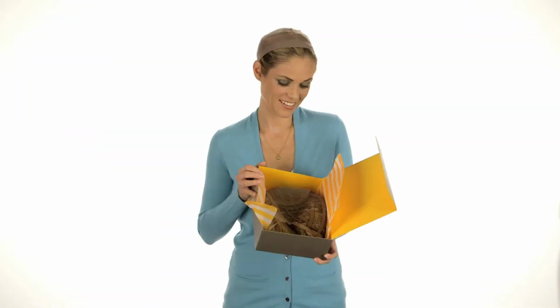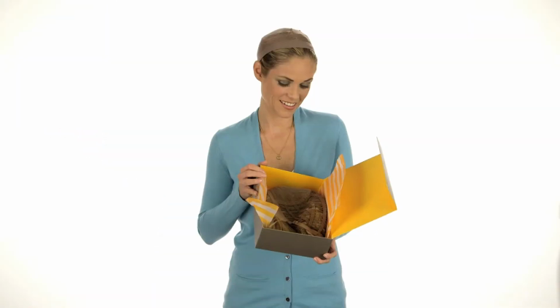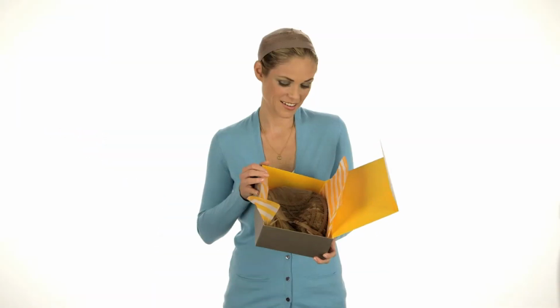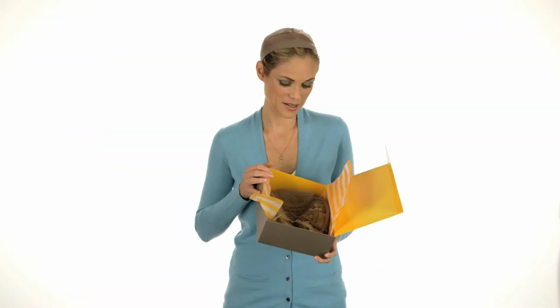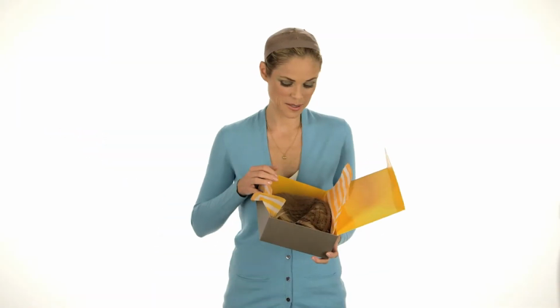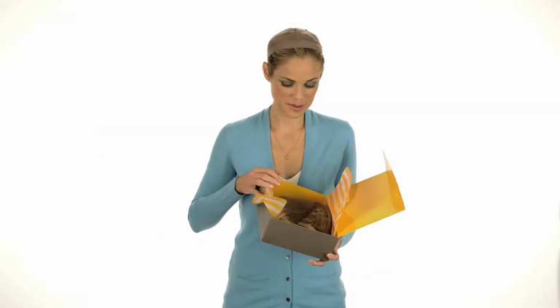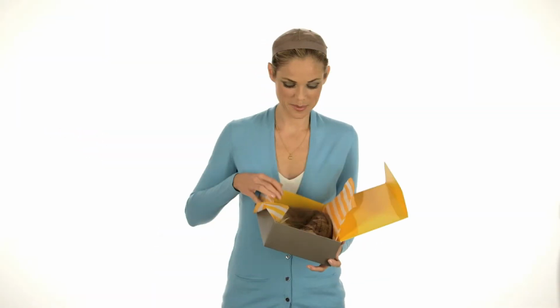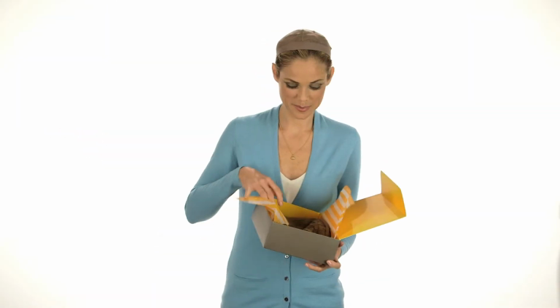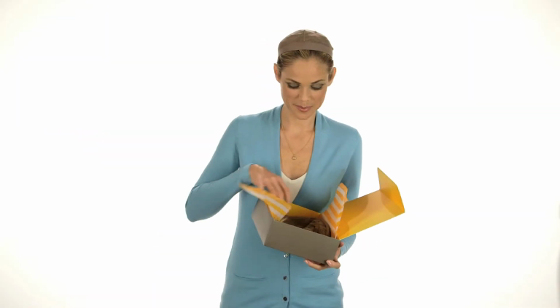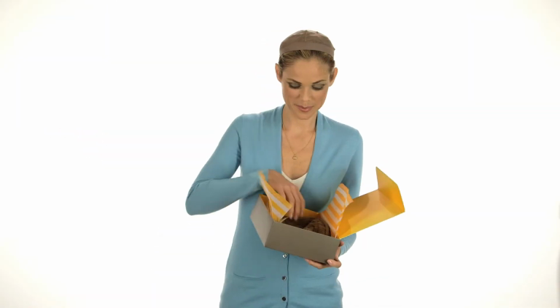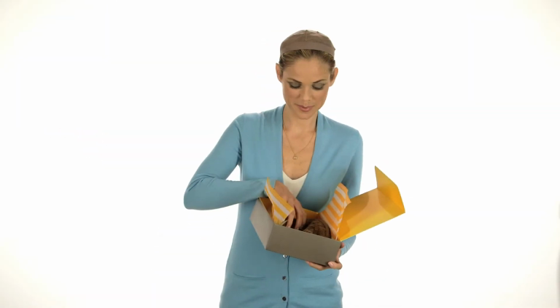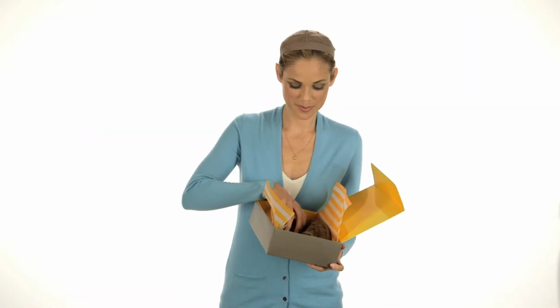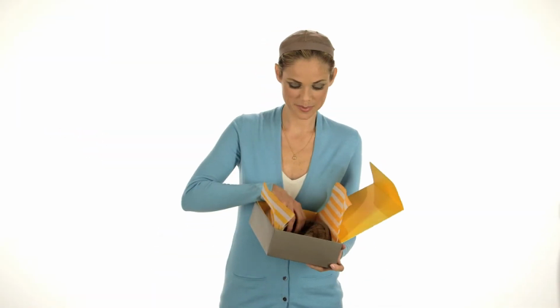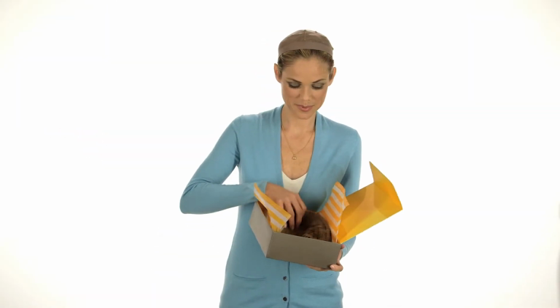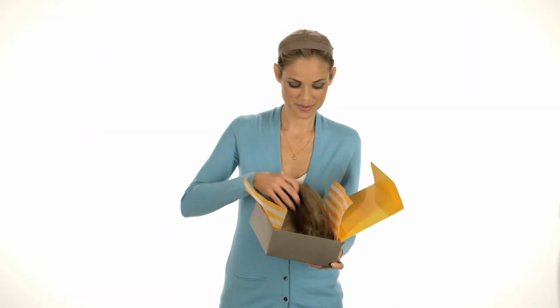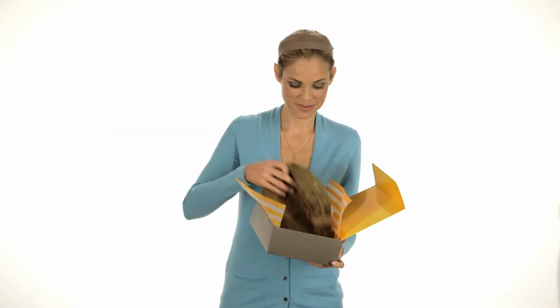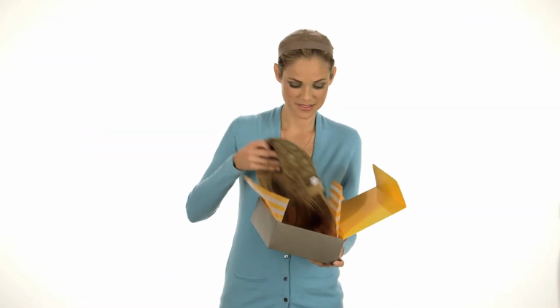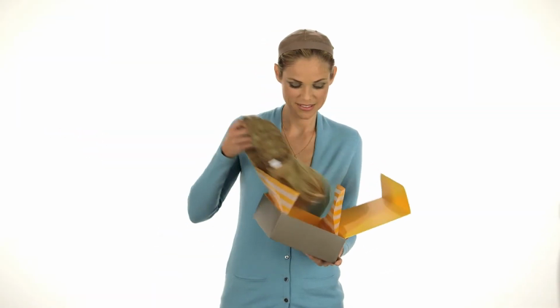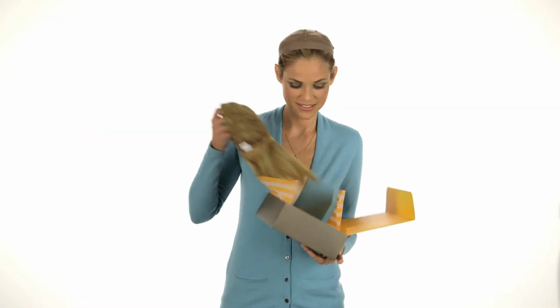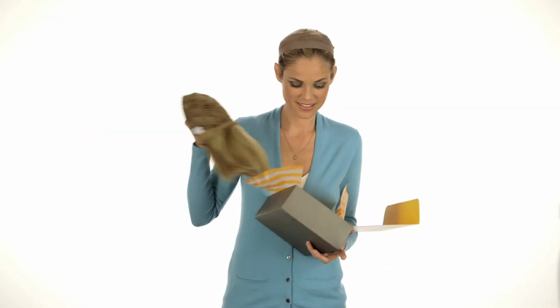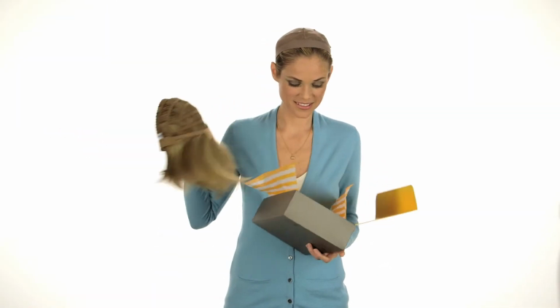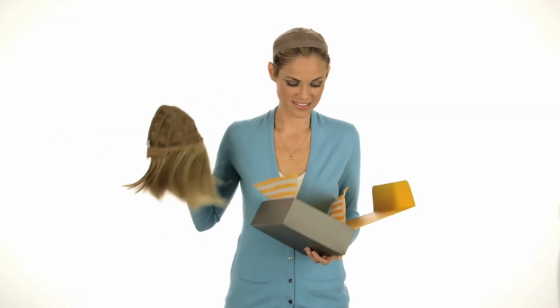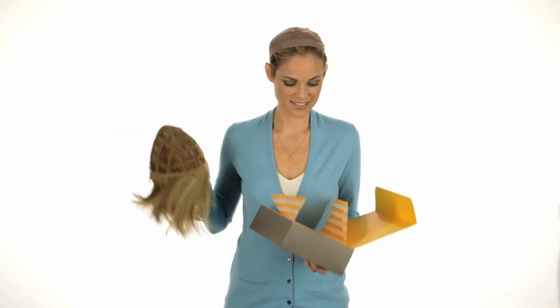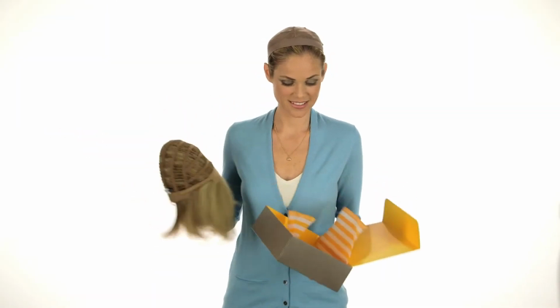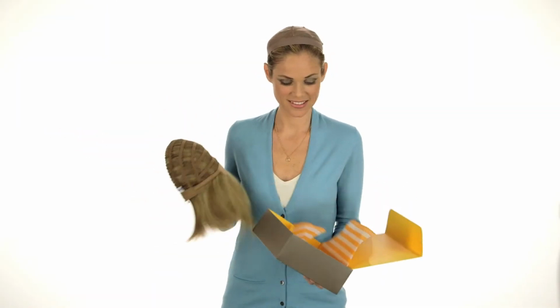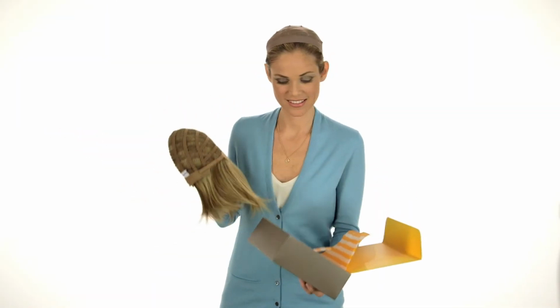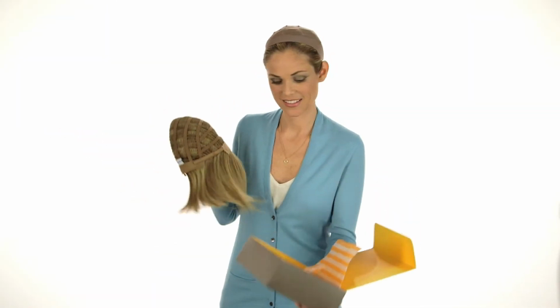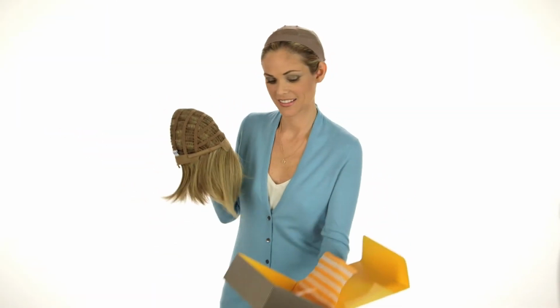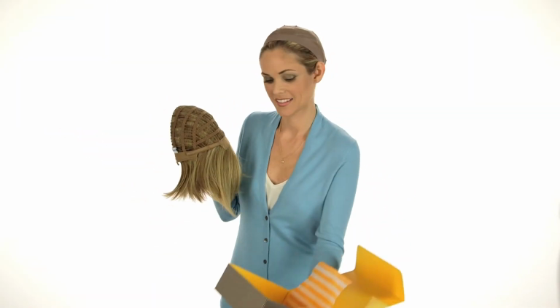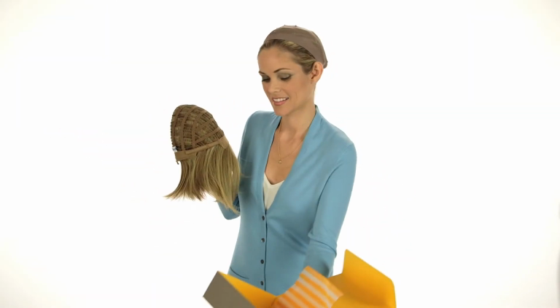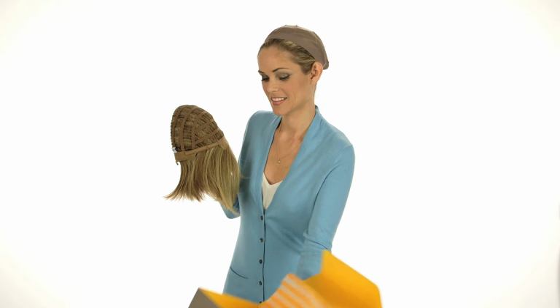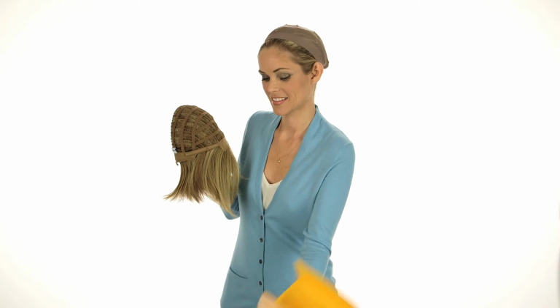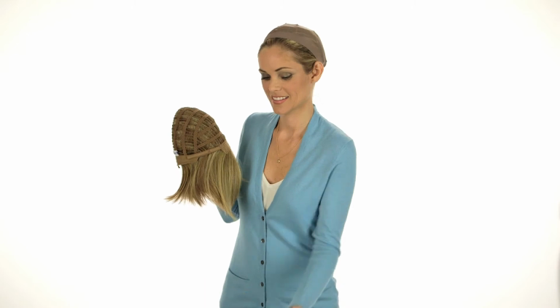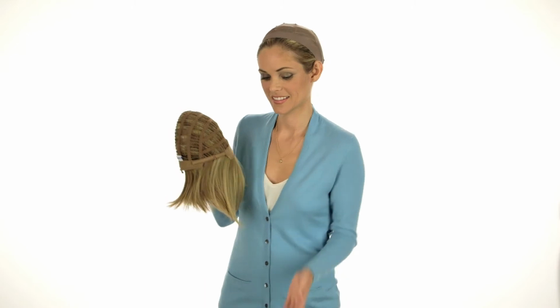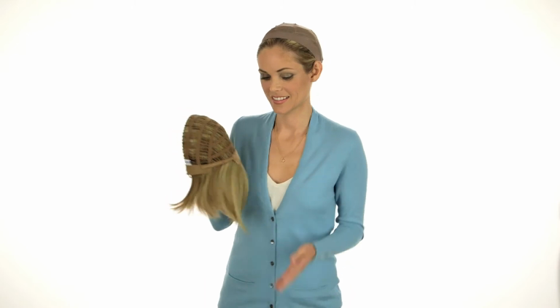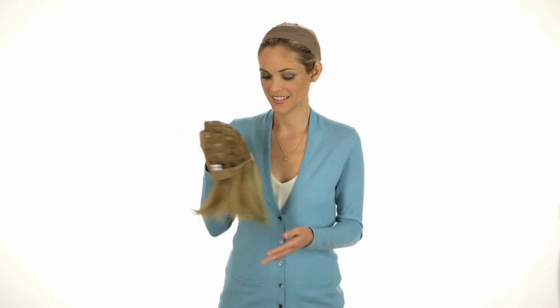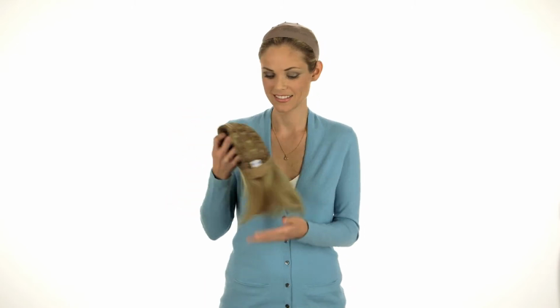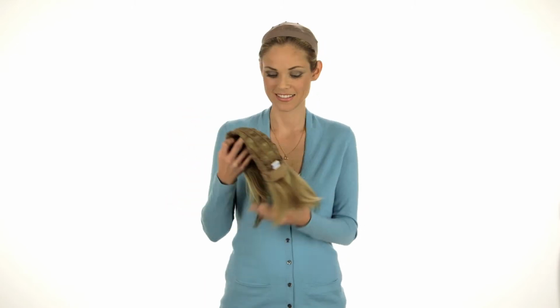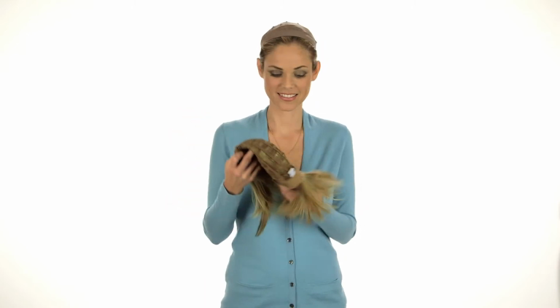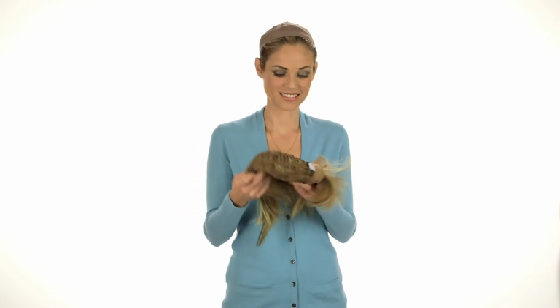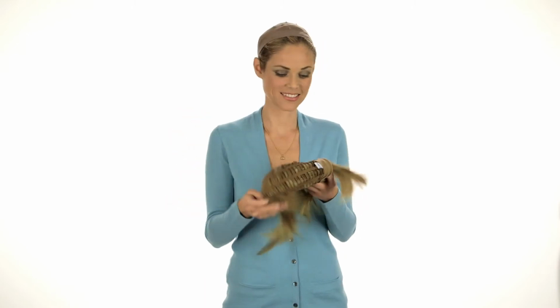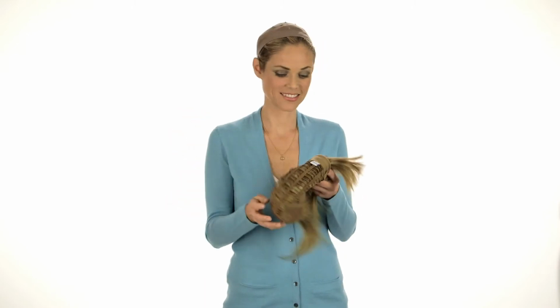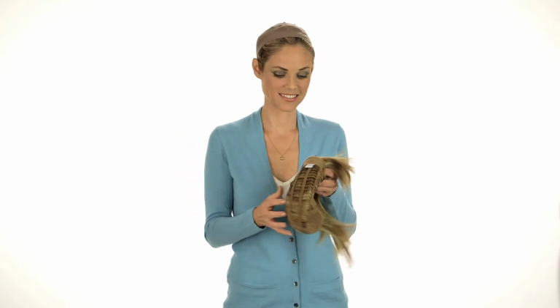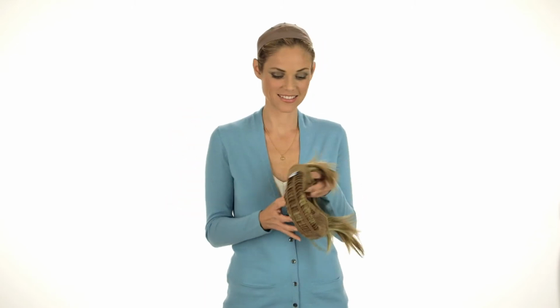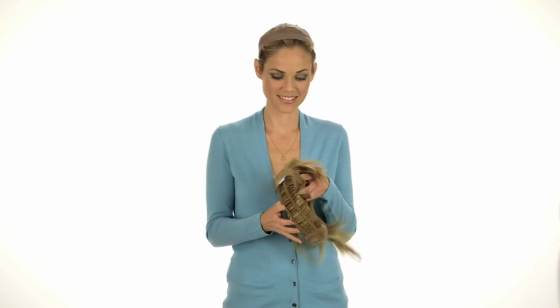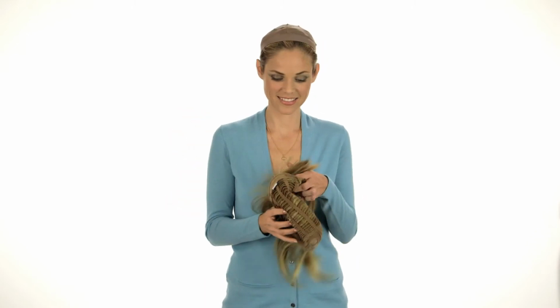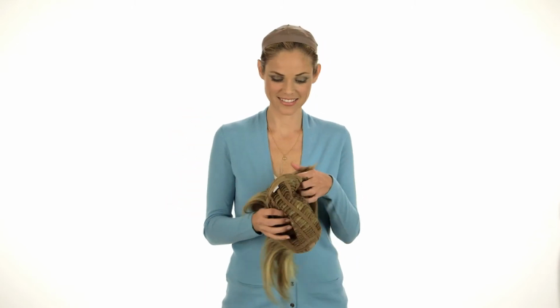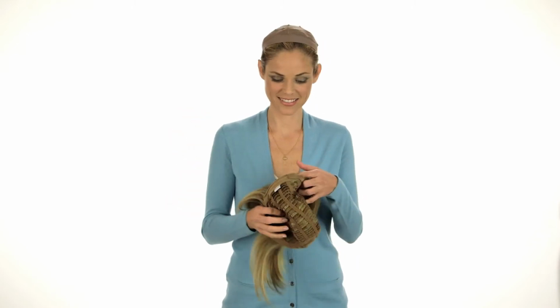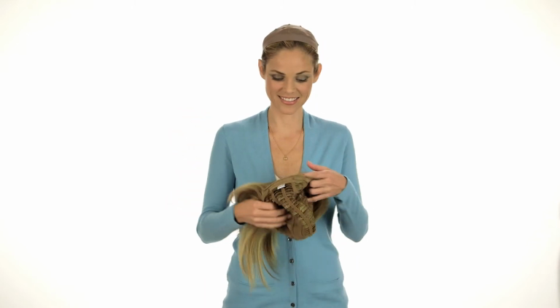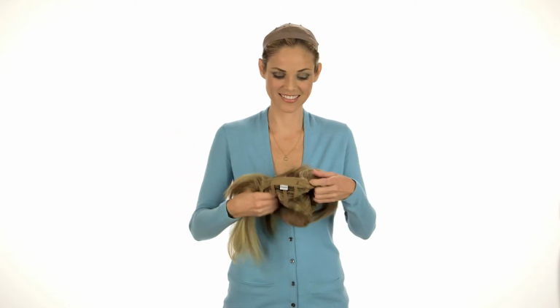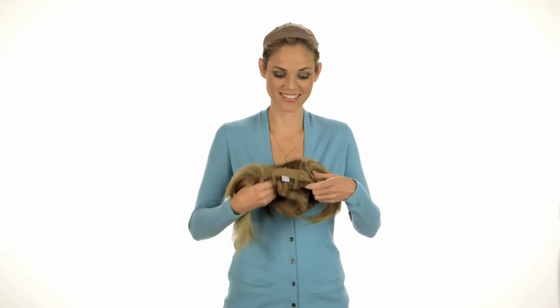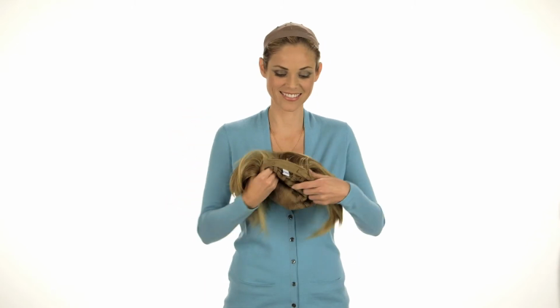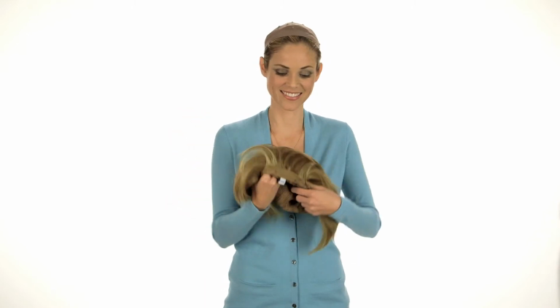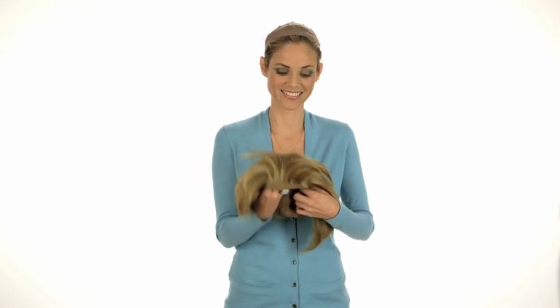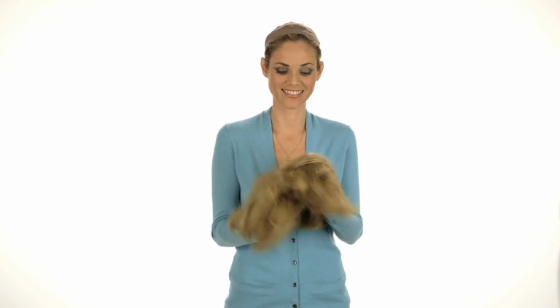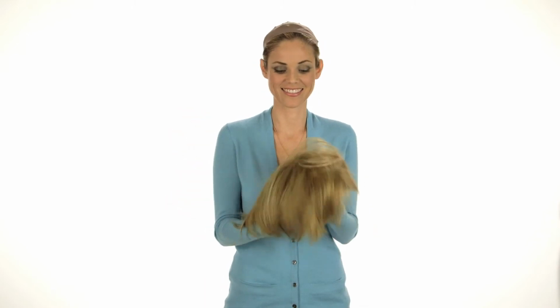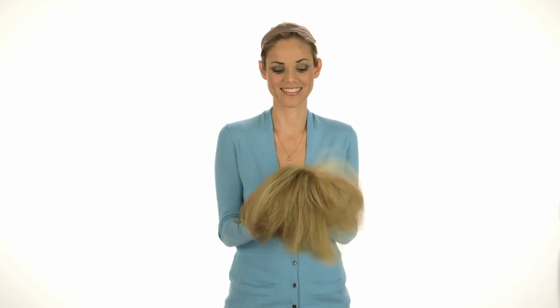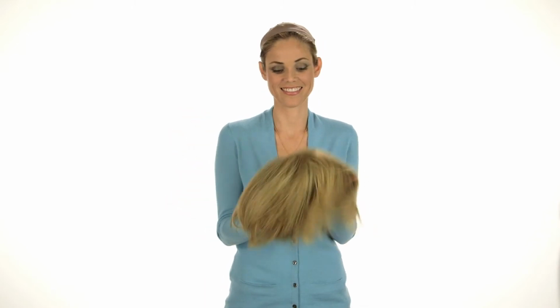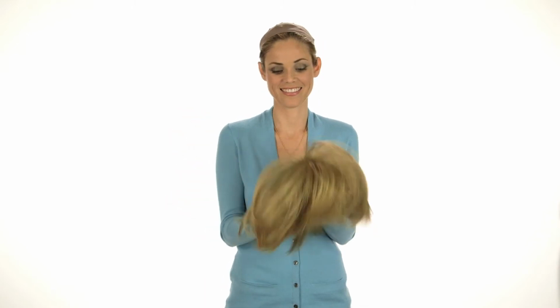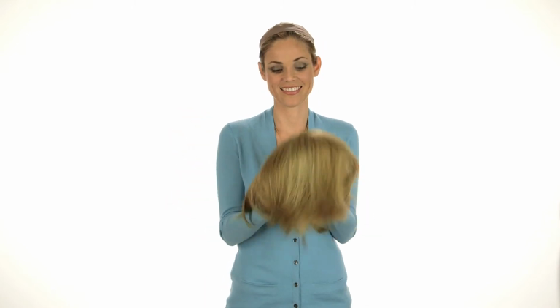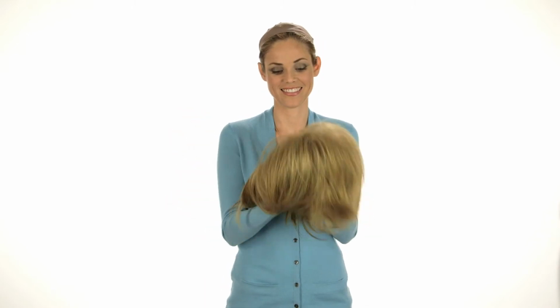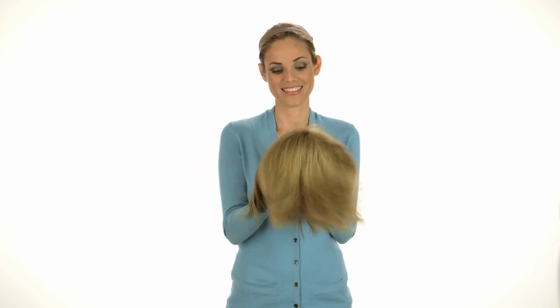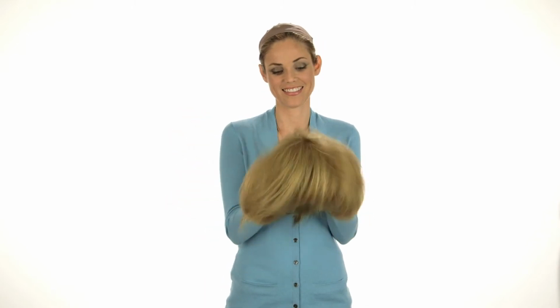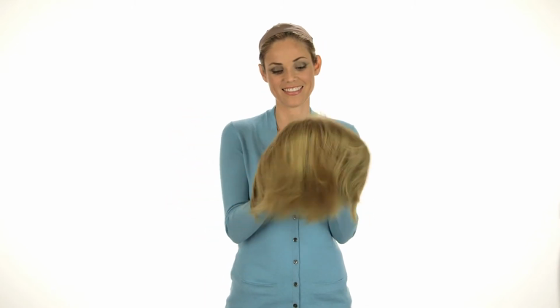Step 1: Ready-to-wear wigs look great right out of the box. Just give your wig a gentle shake to restore body.